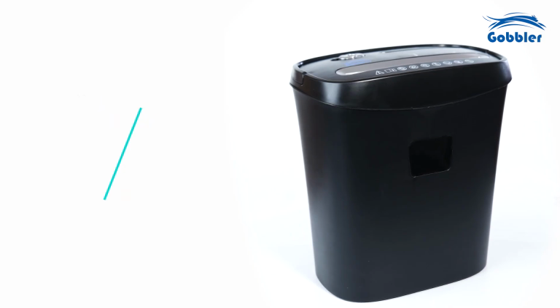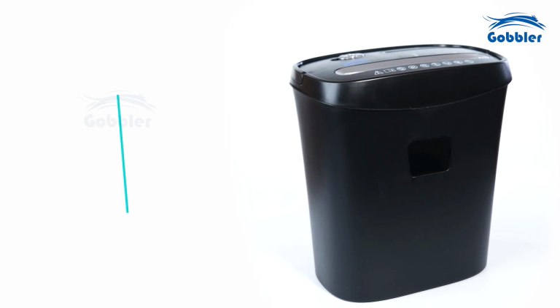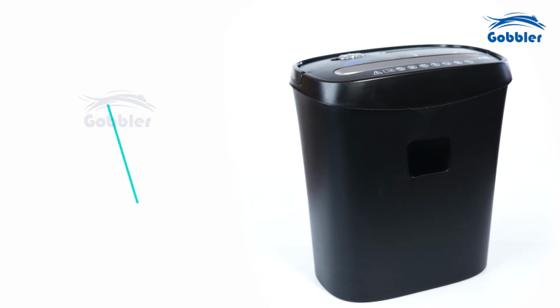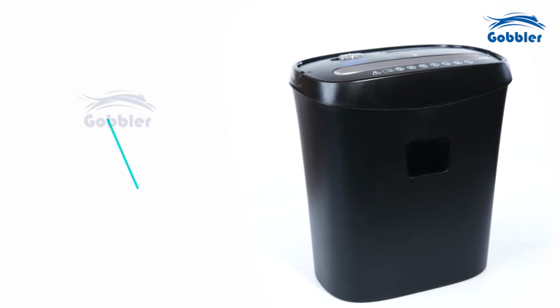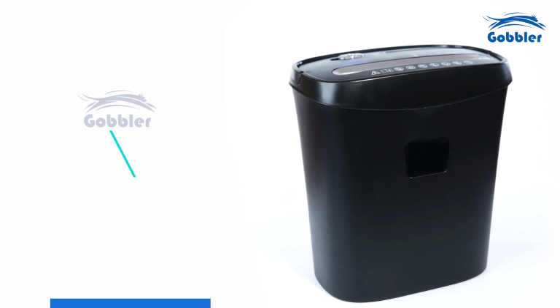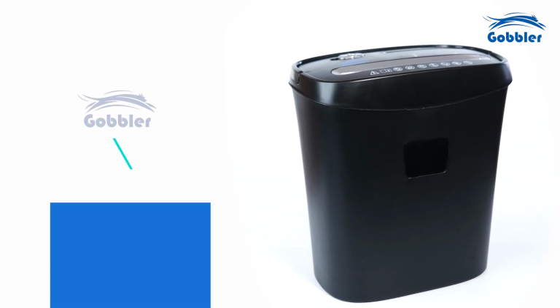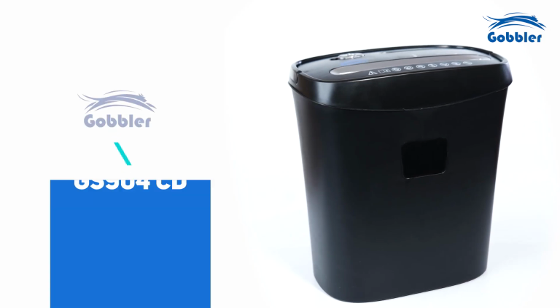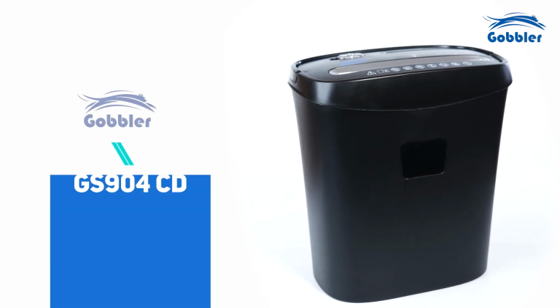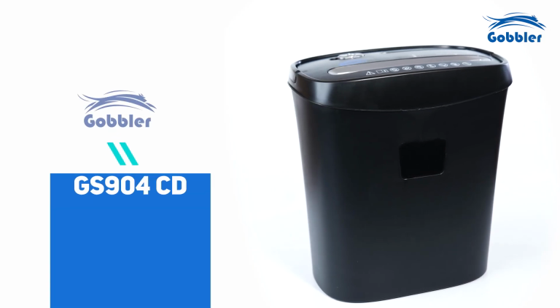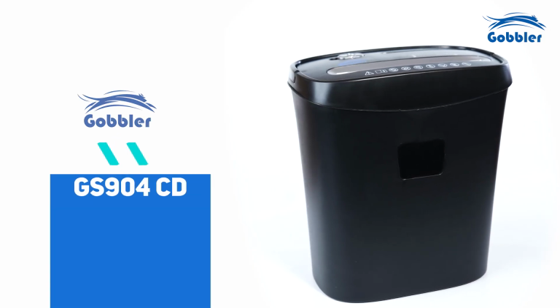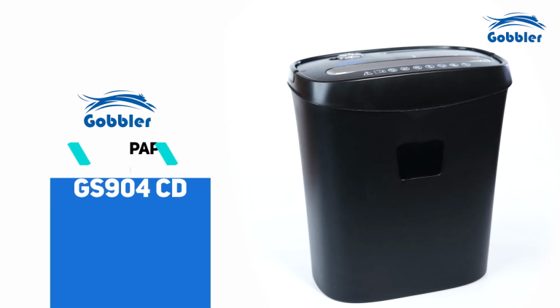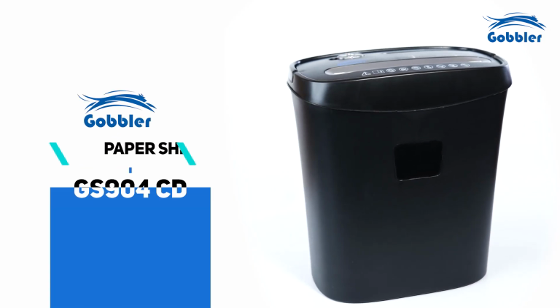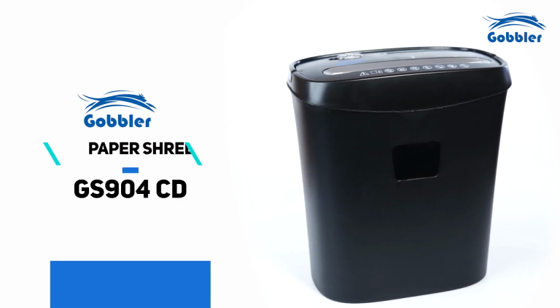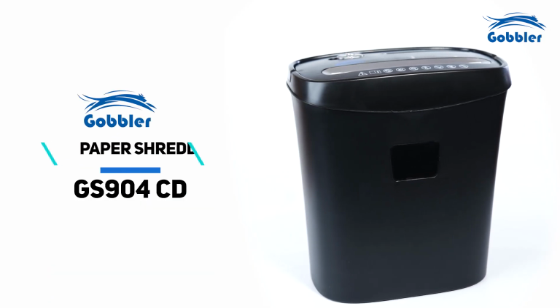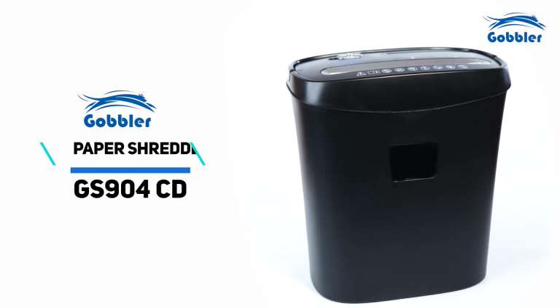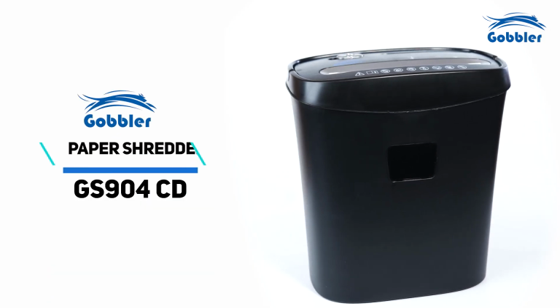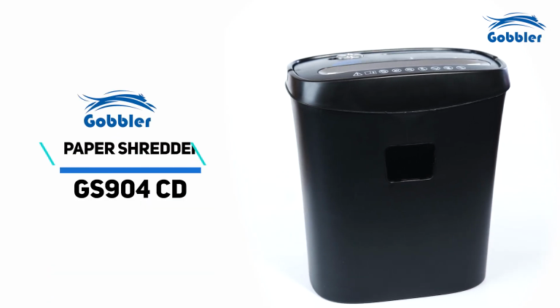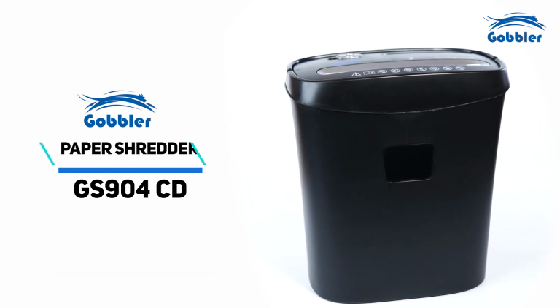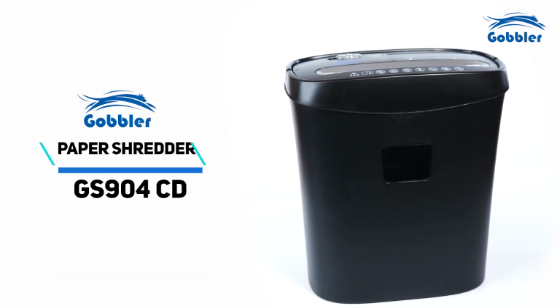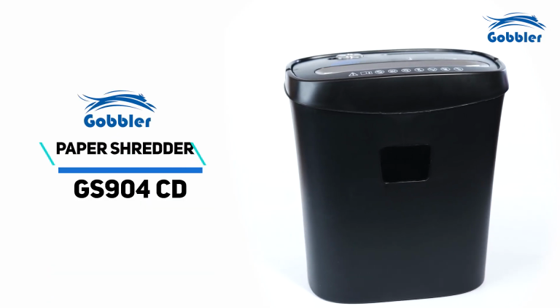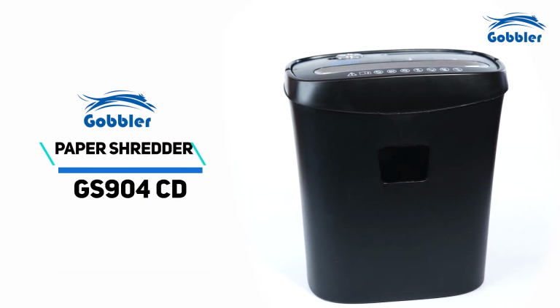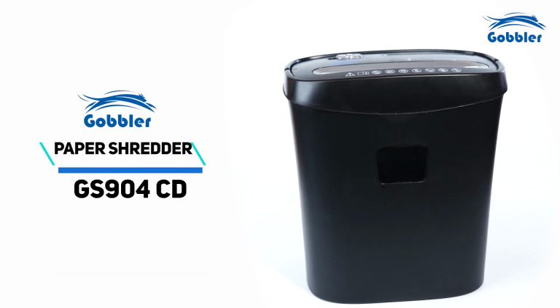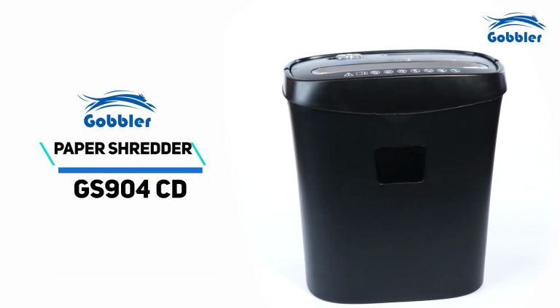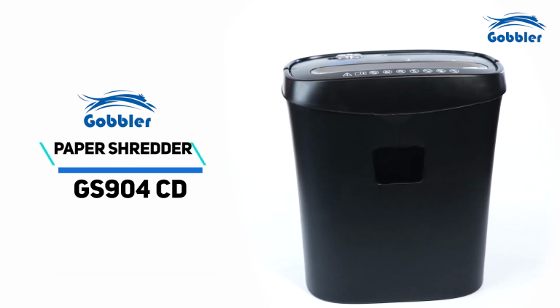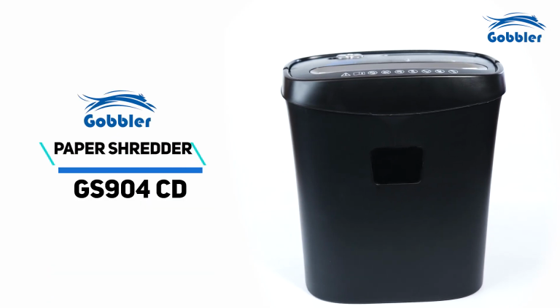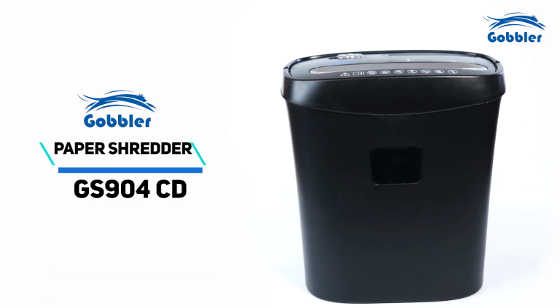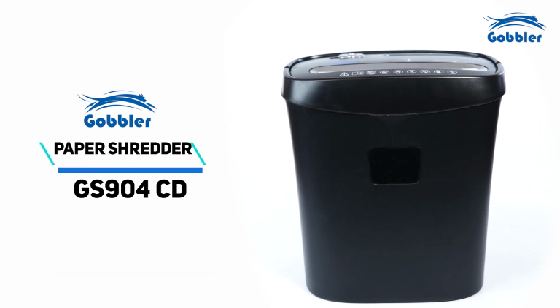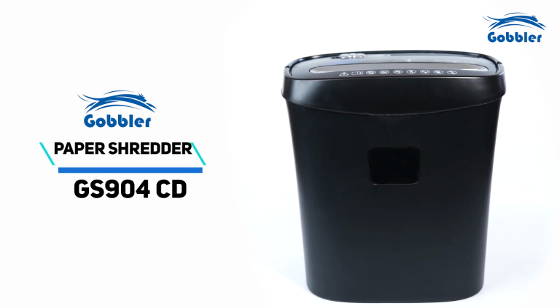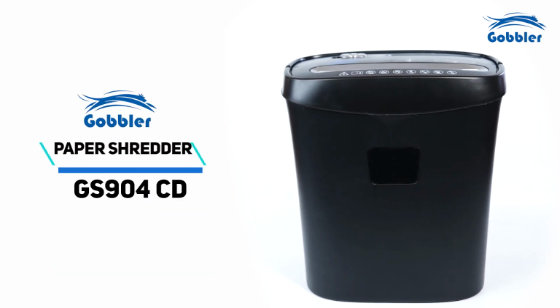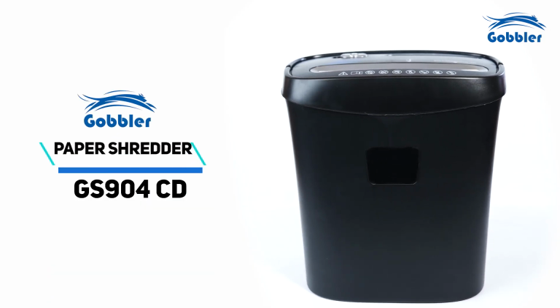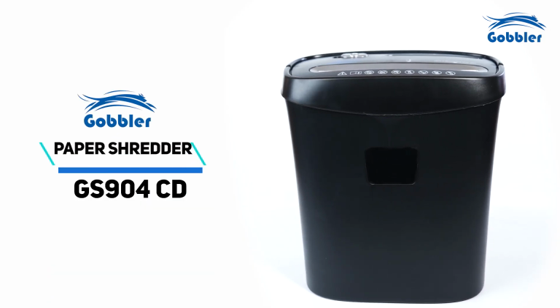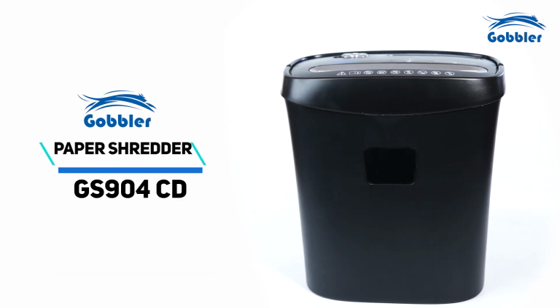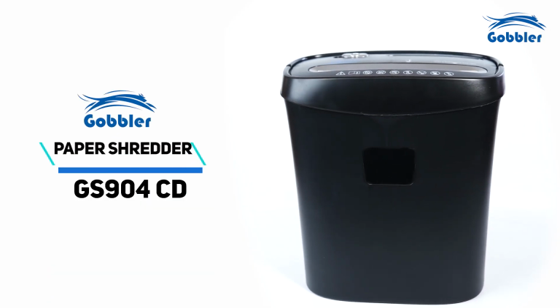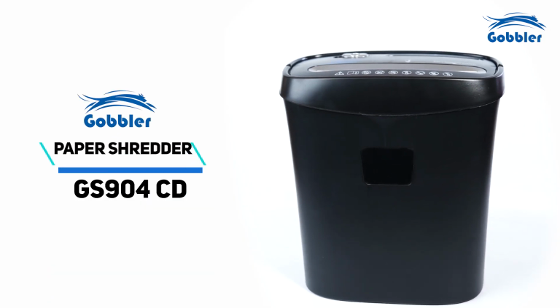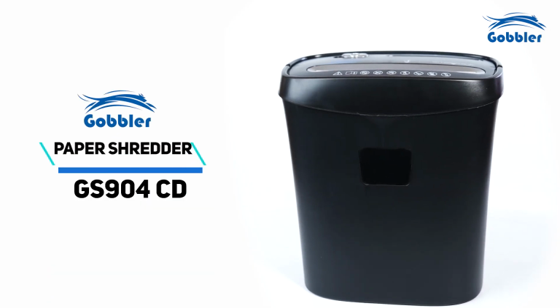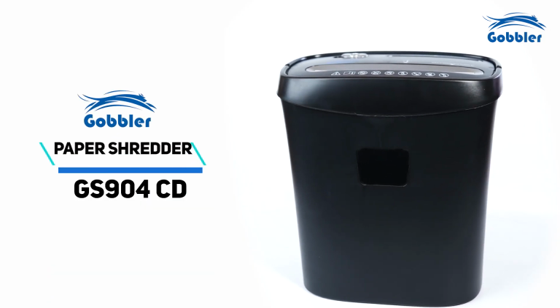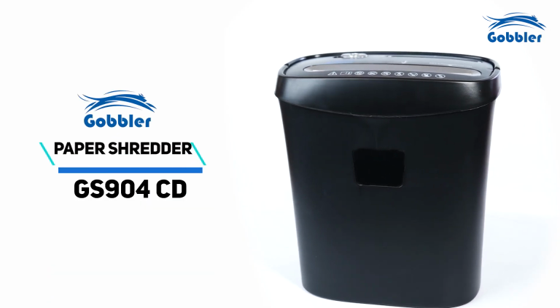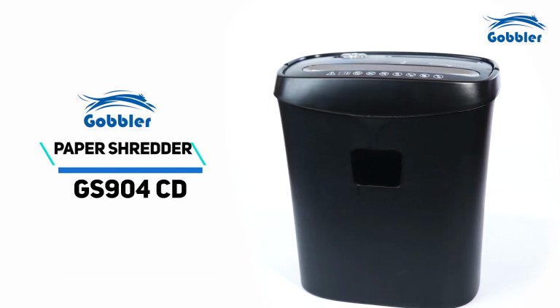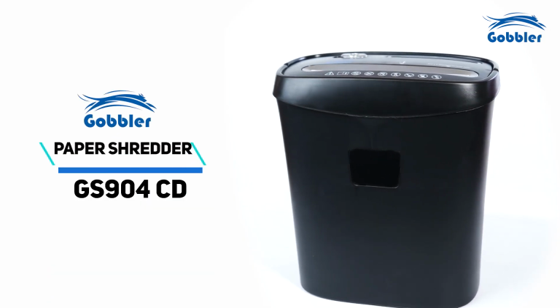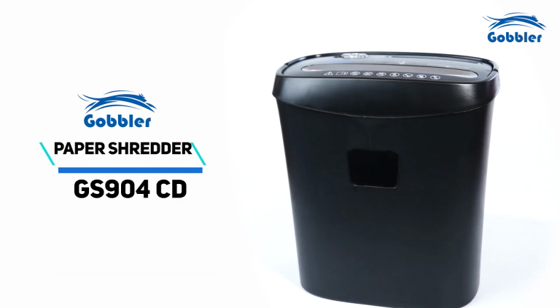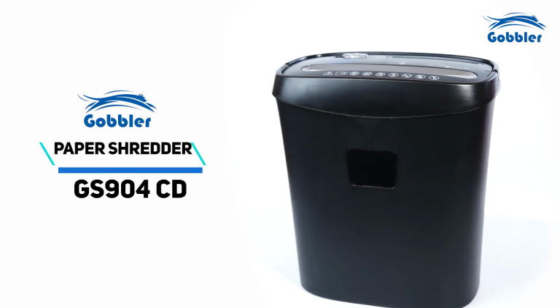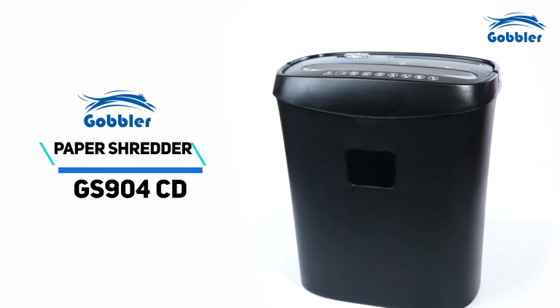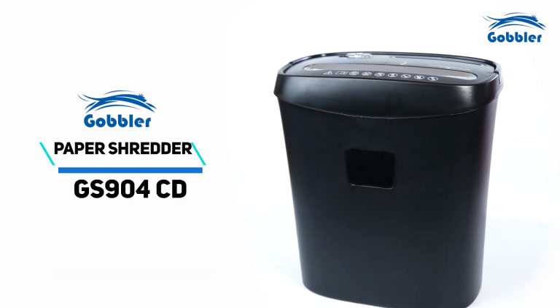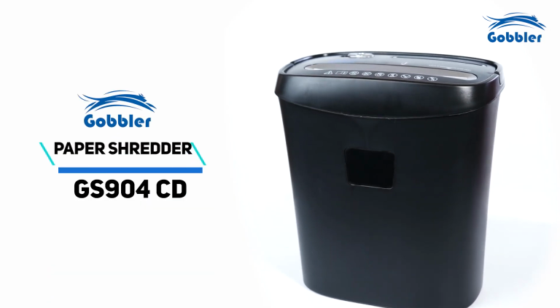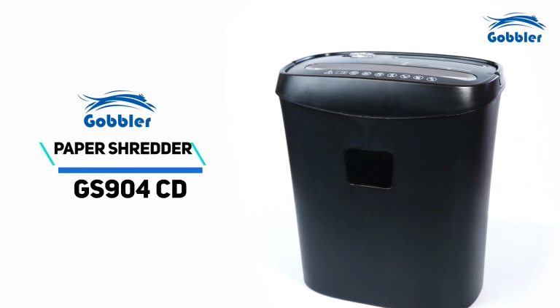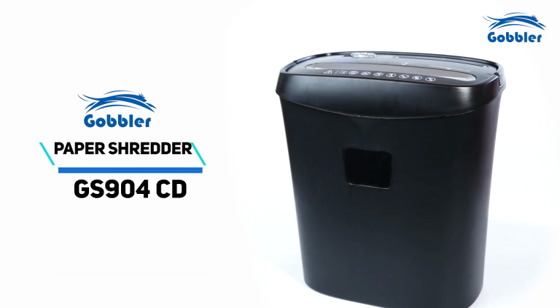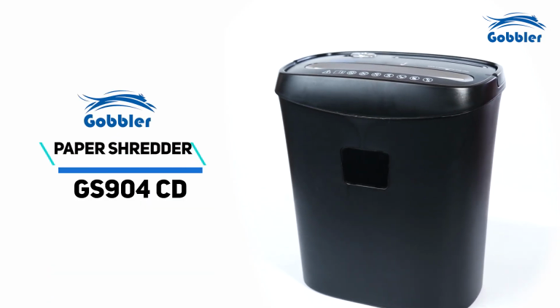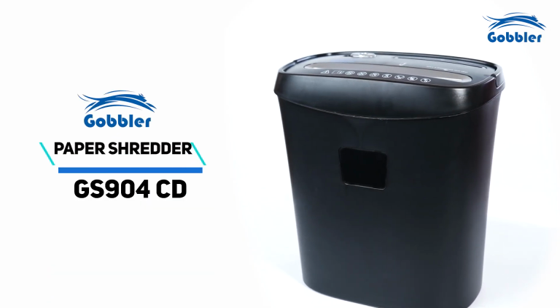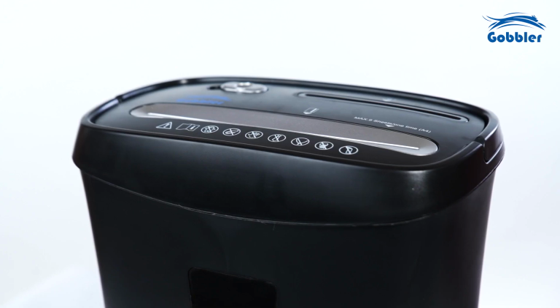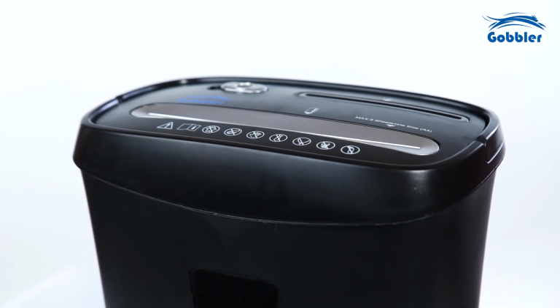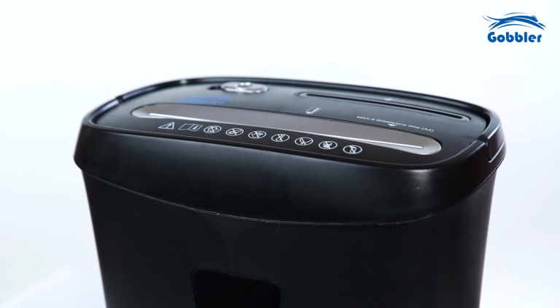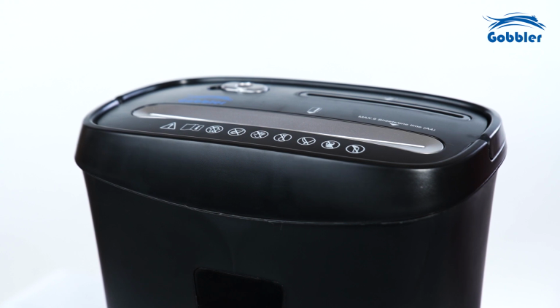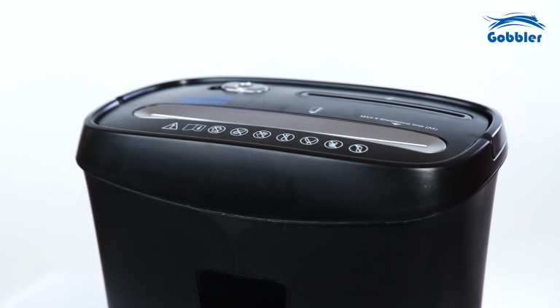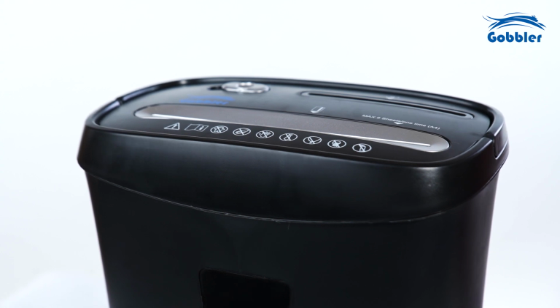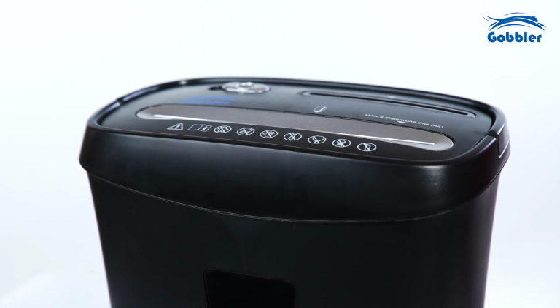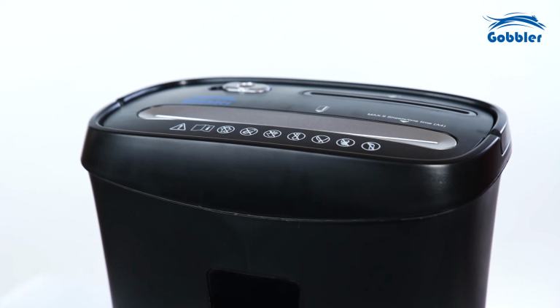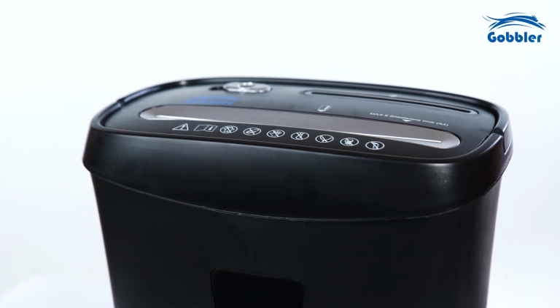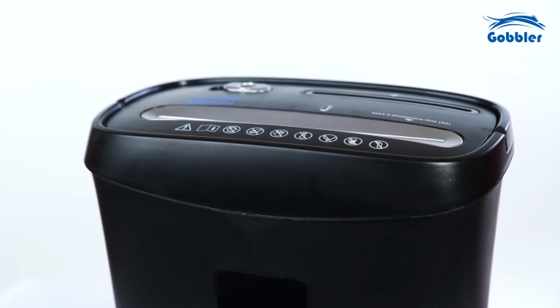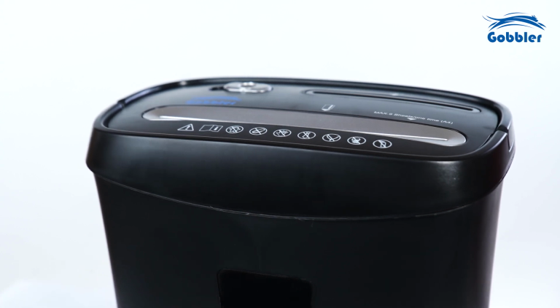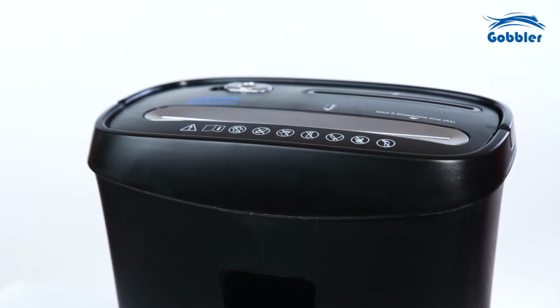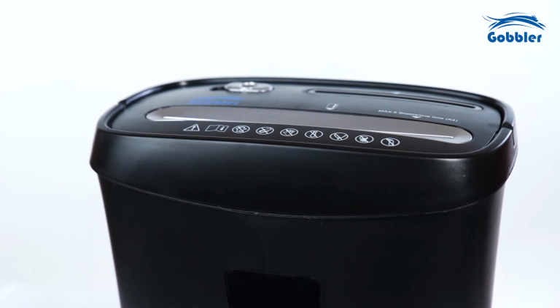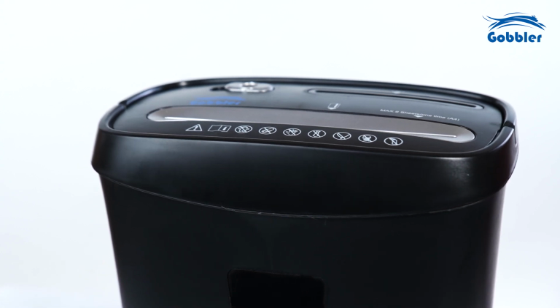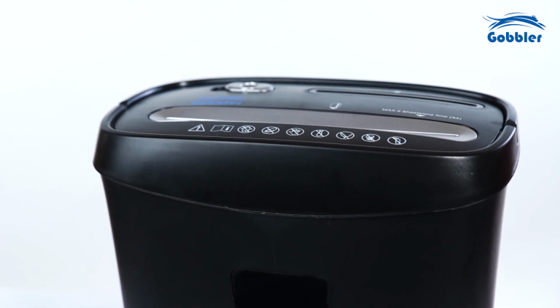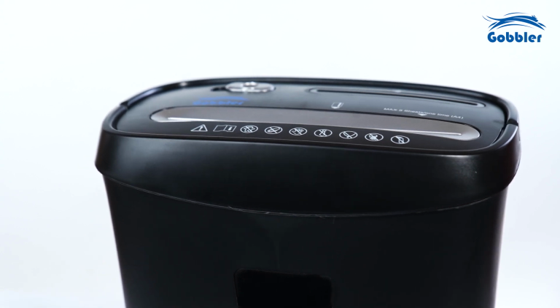We're excited to introduce you to our latest creation, the Gobbler paper shredder GS904CD.